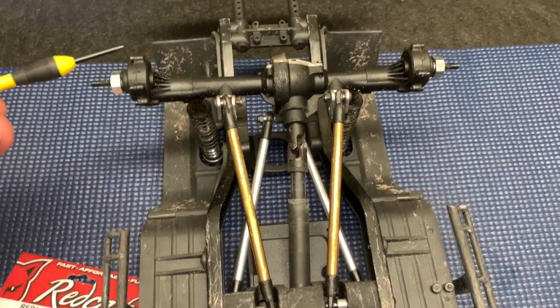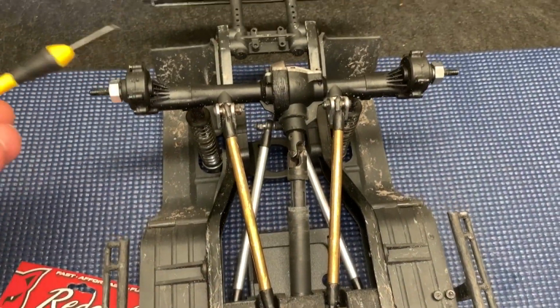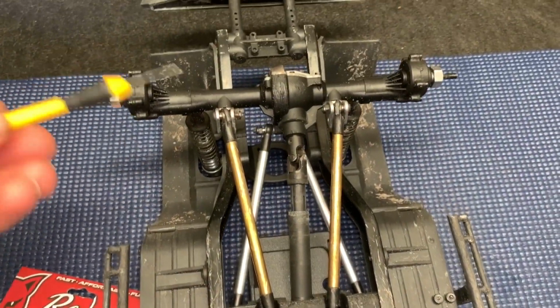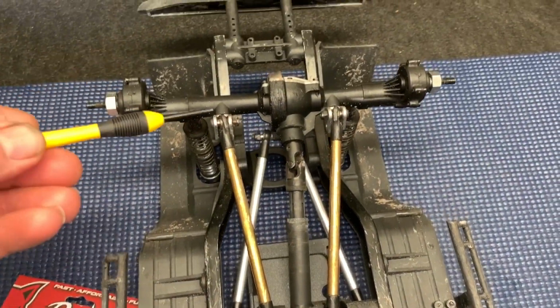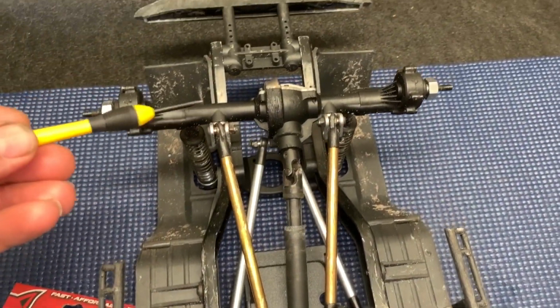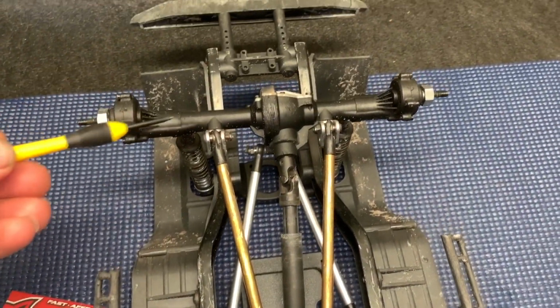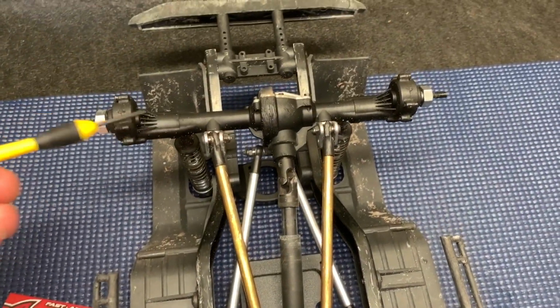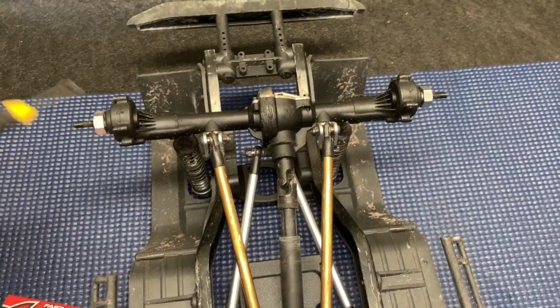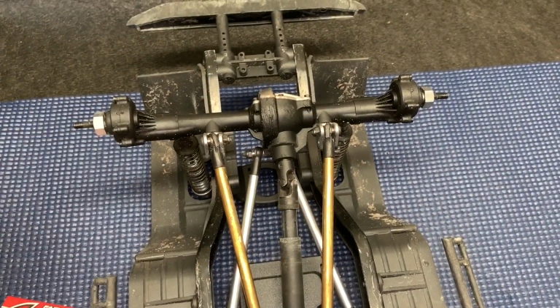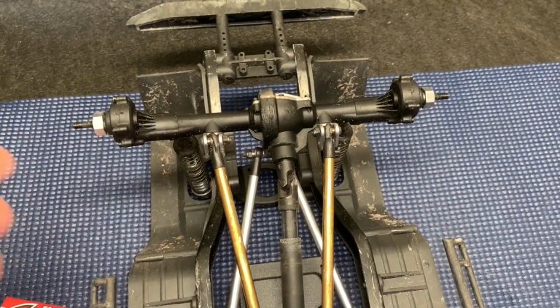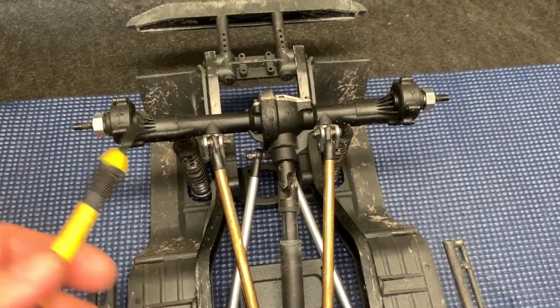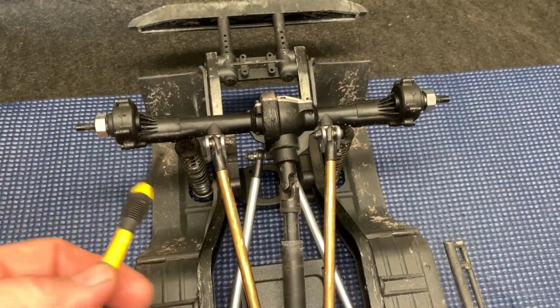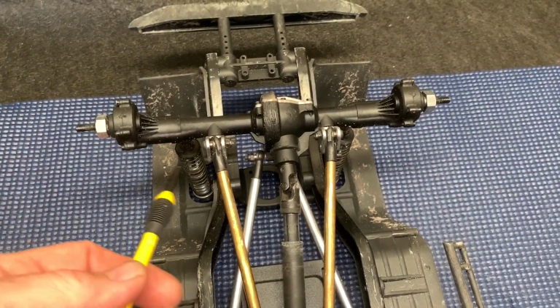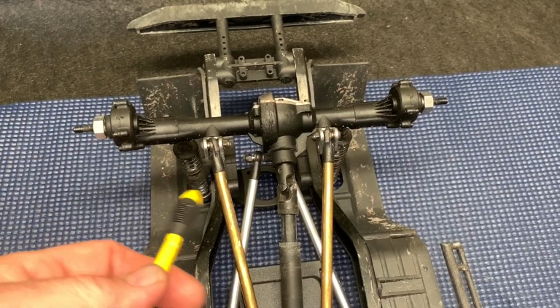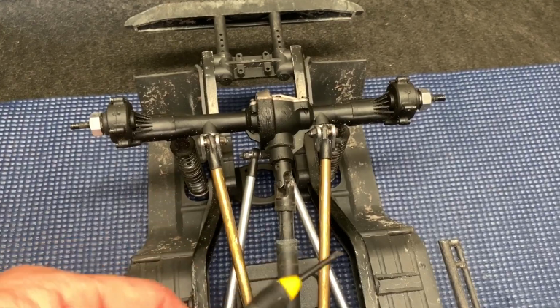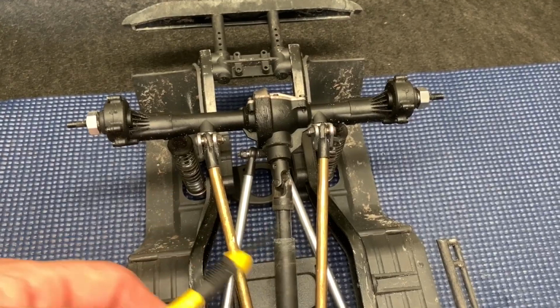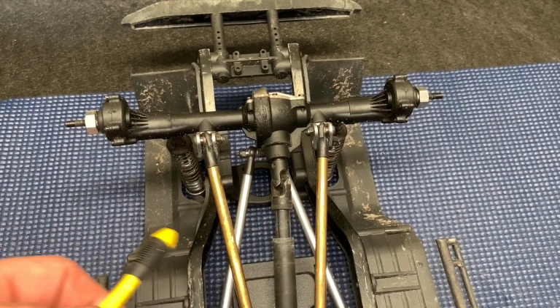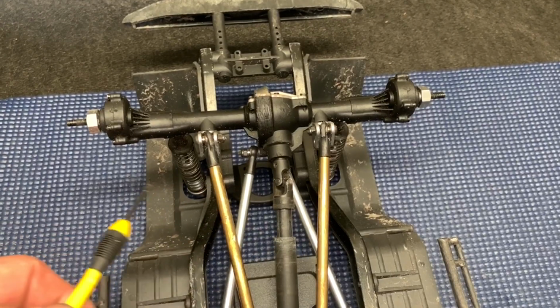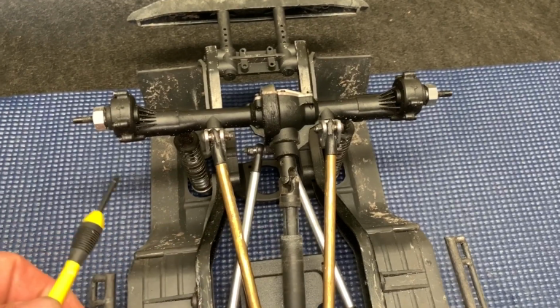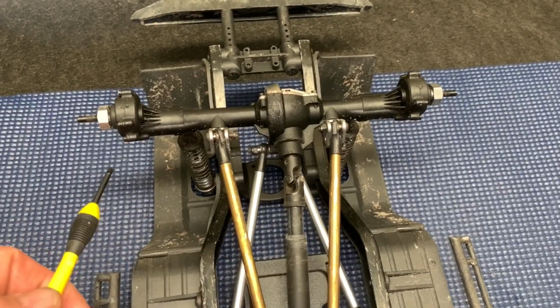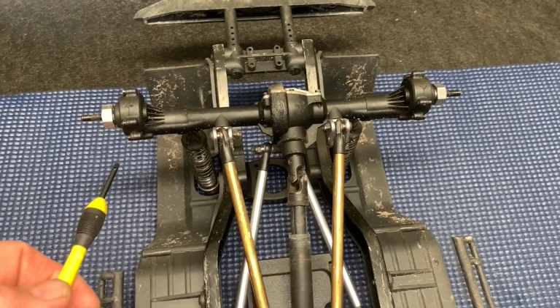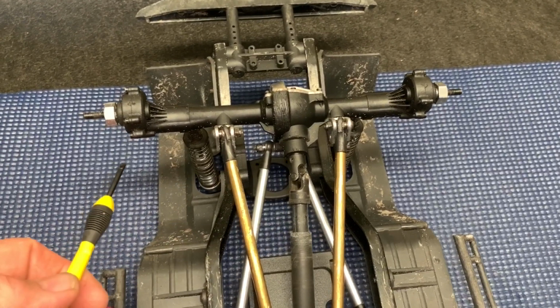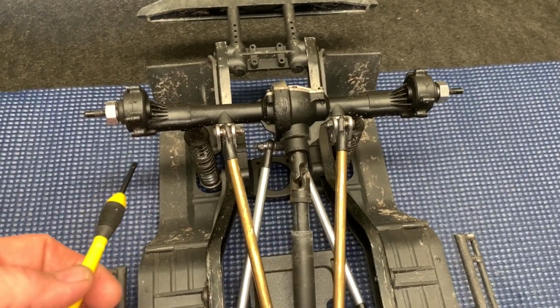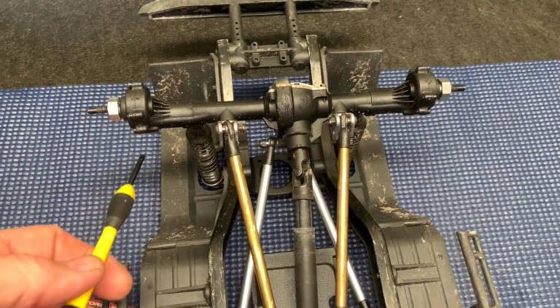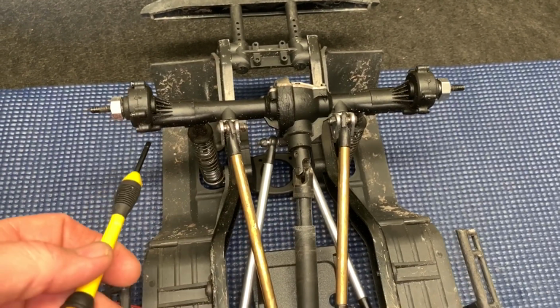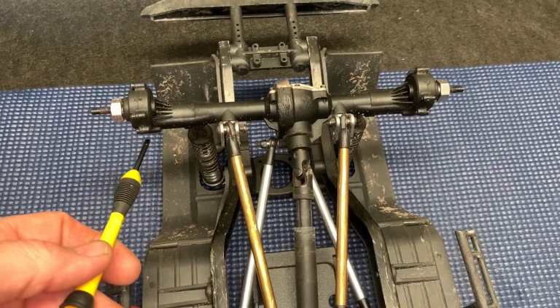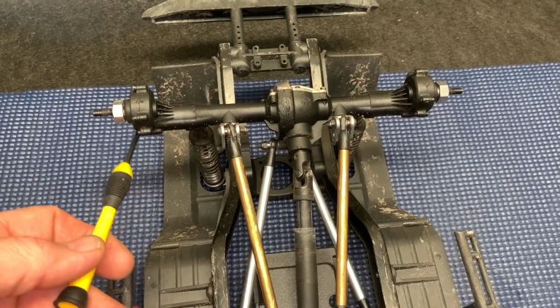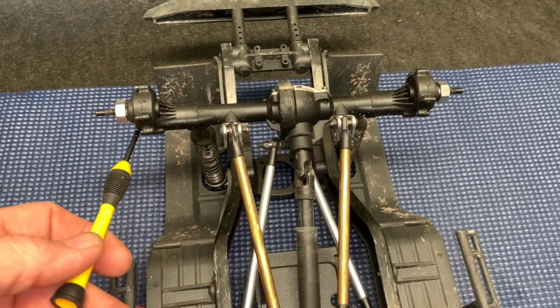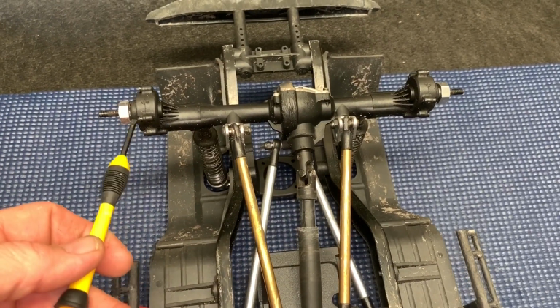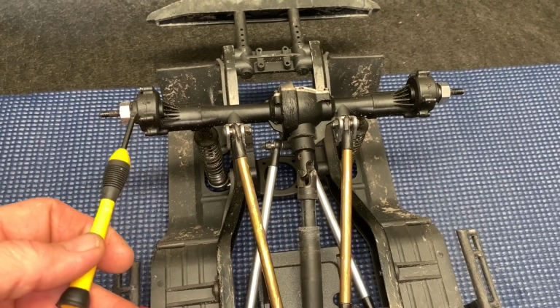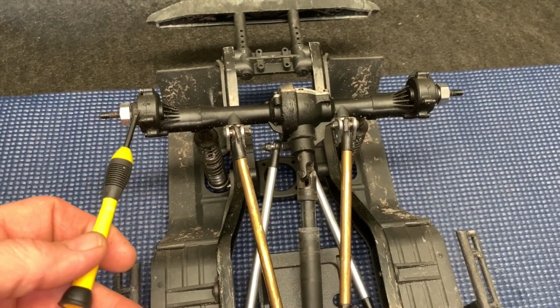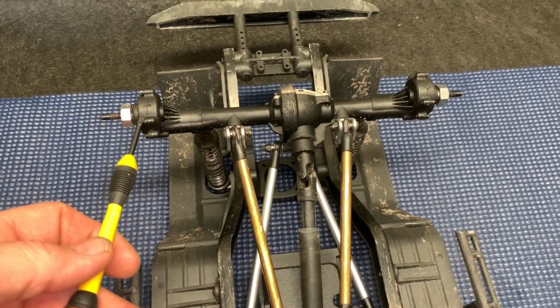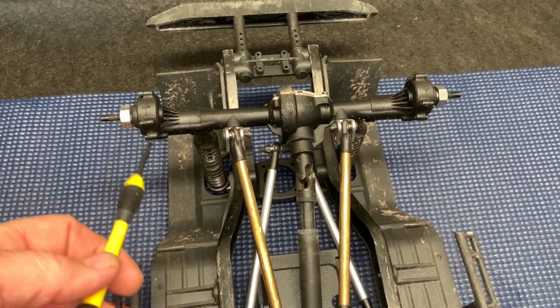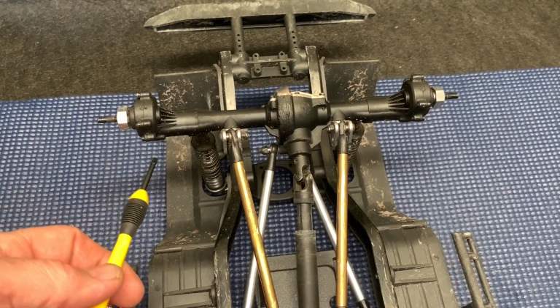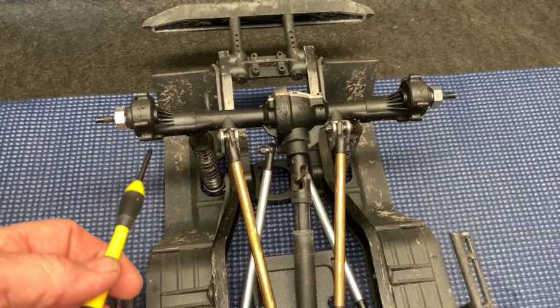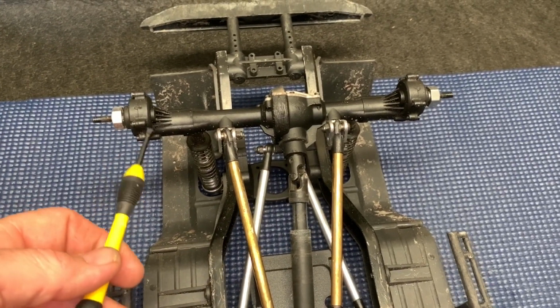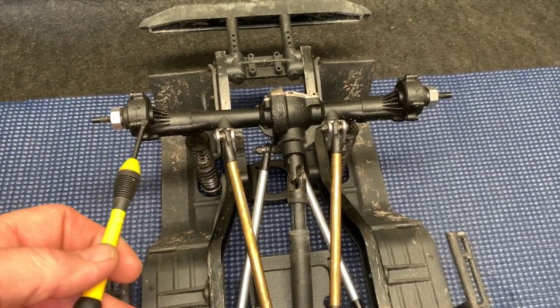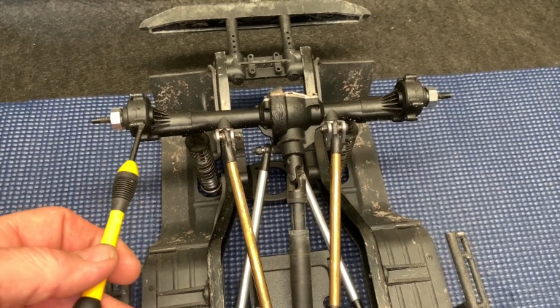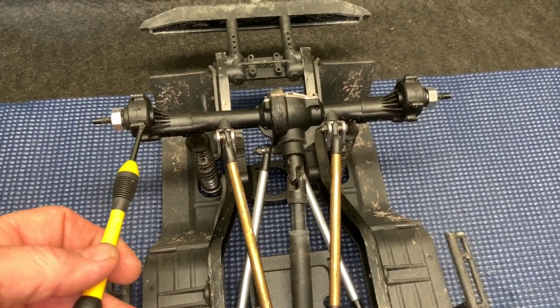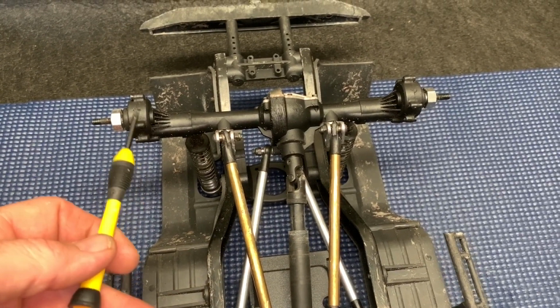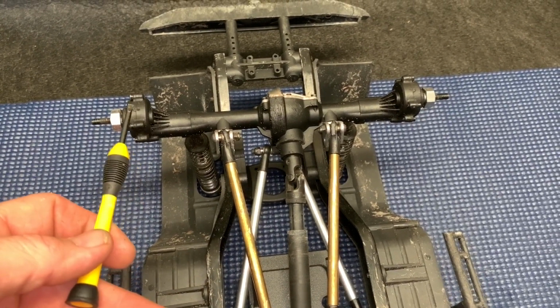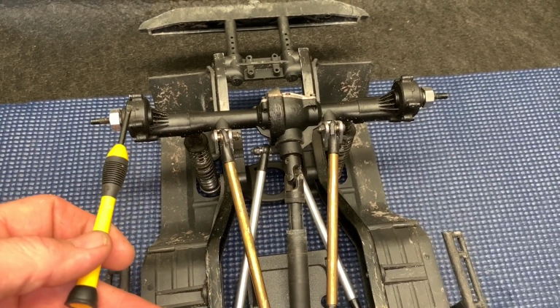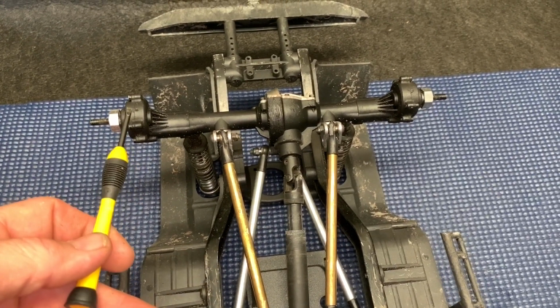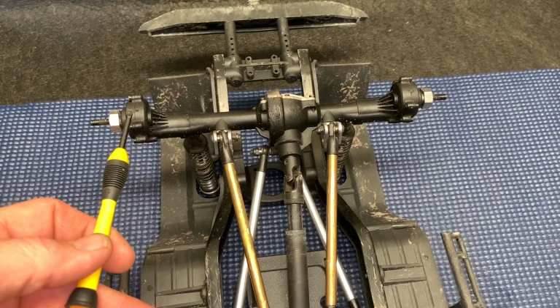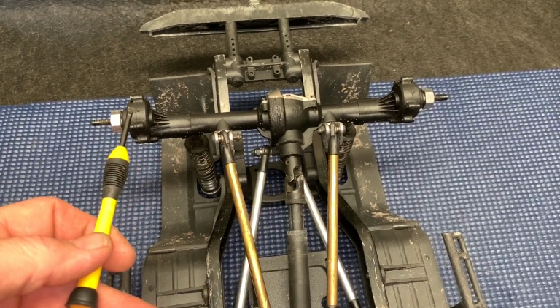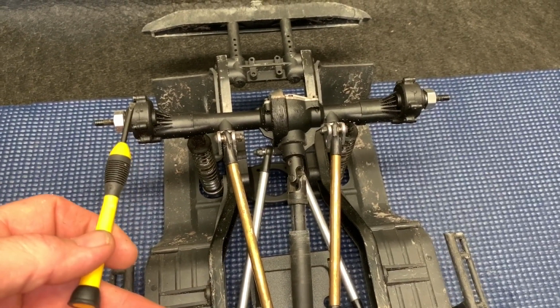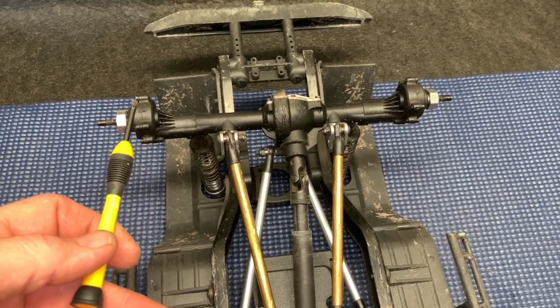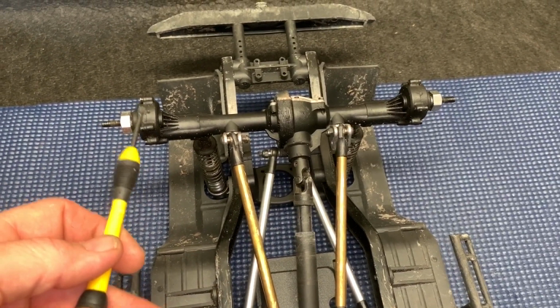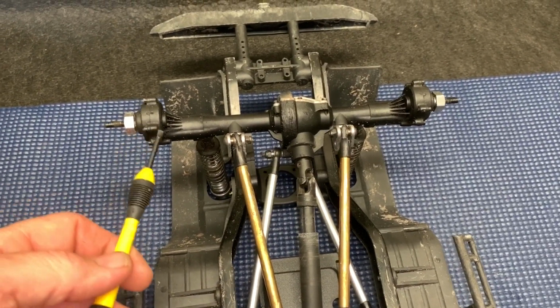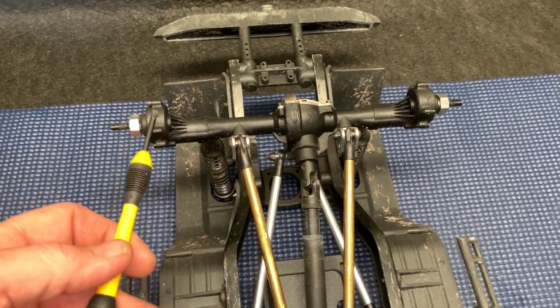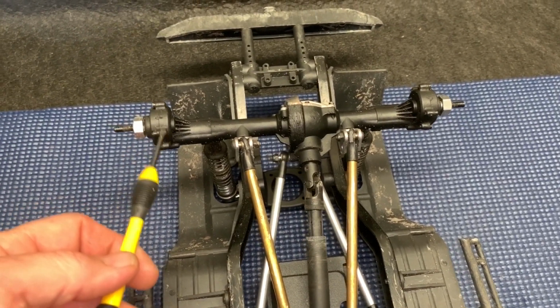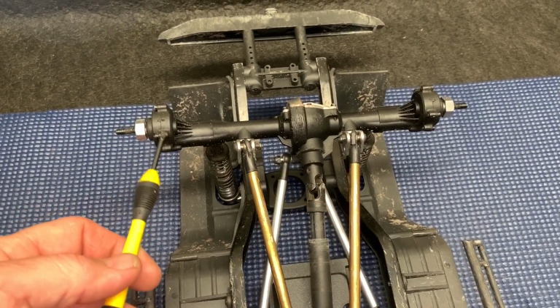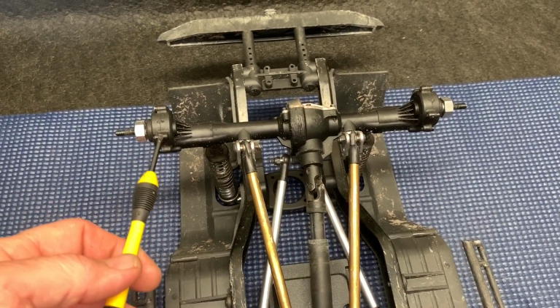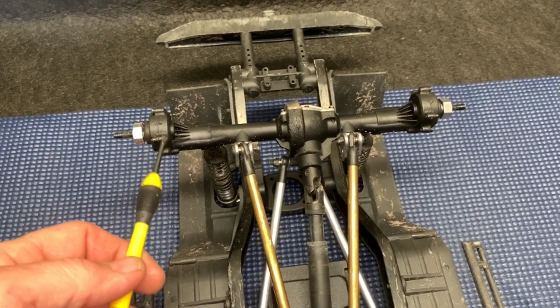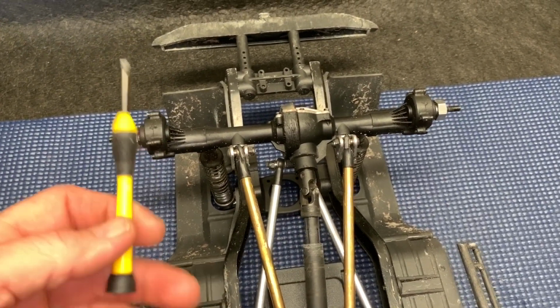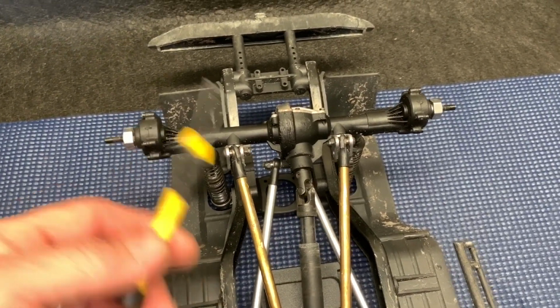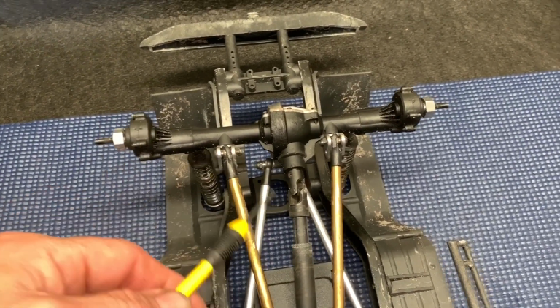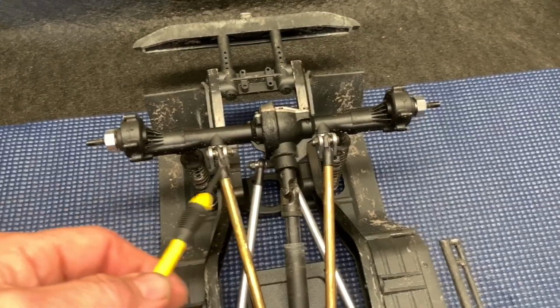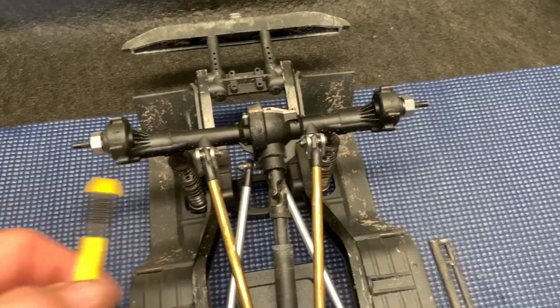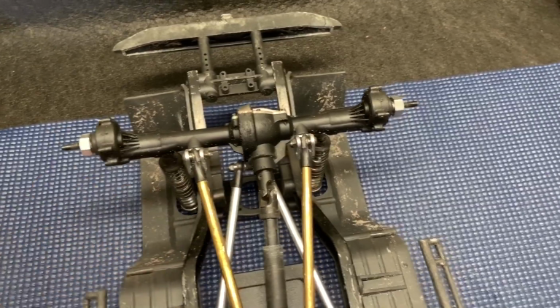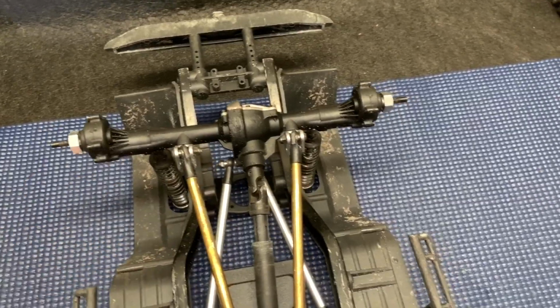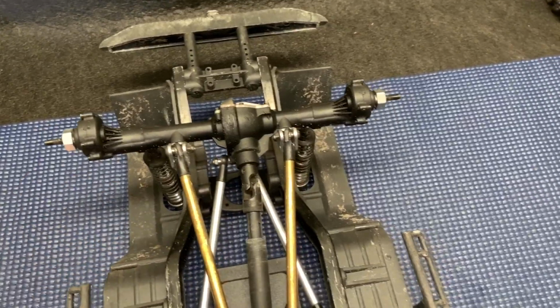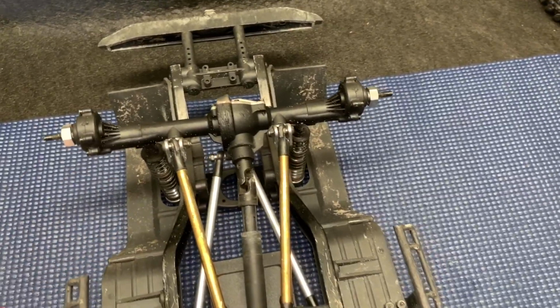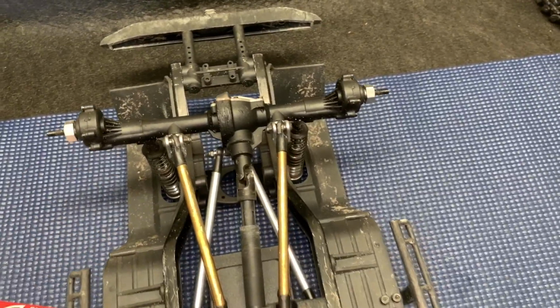So now with the rear, you got to take it all apart and you're going to have to open up your portal case because you got to reuse those gears into the new housing.